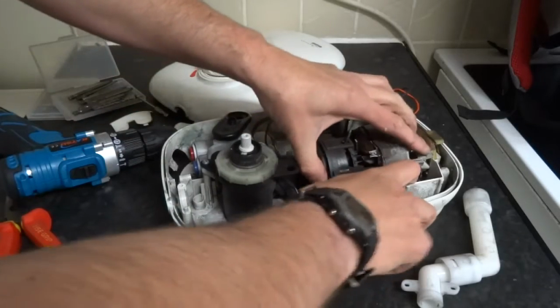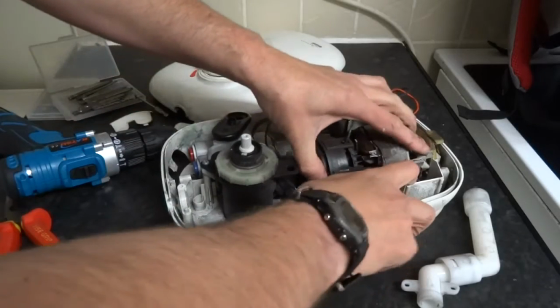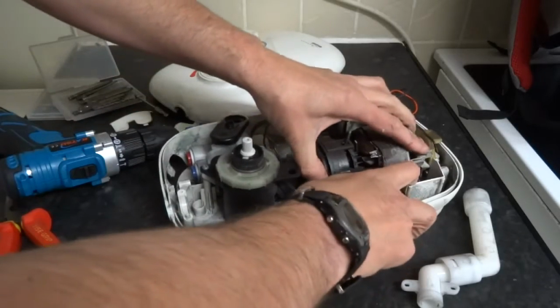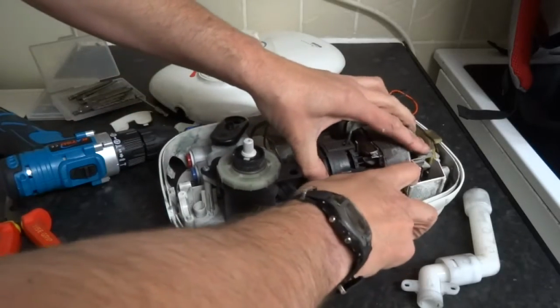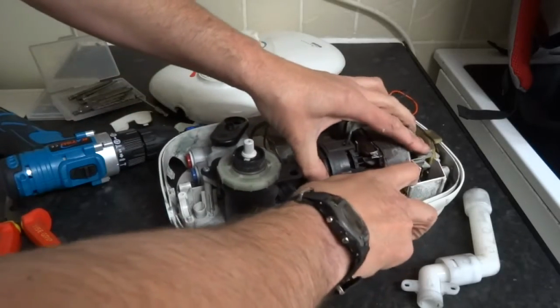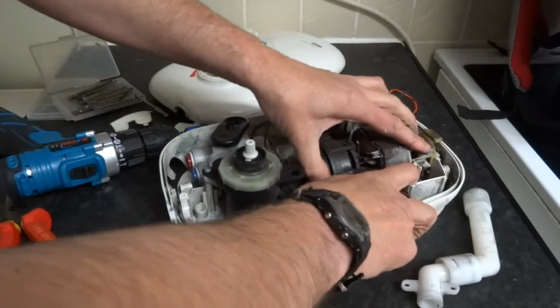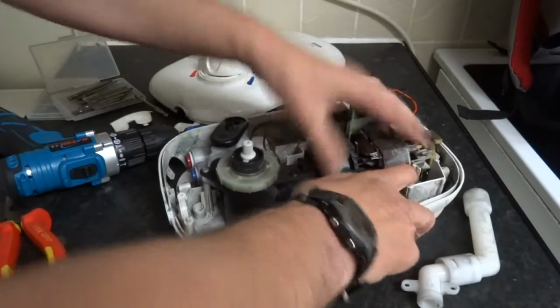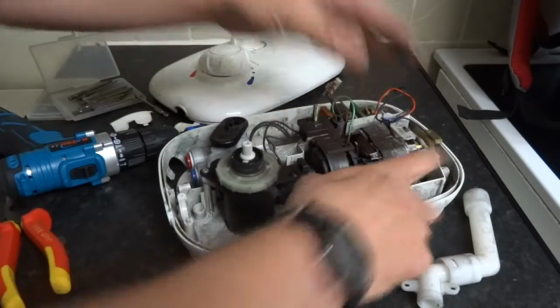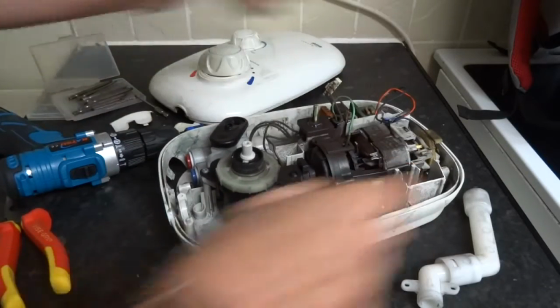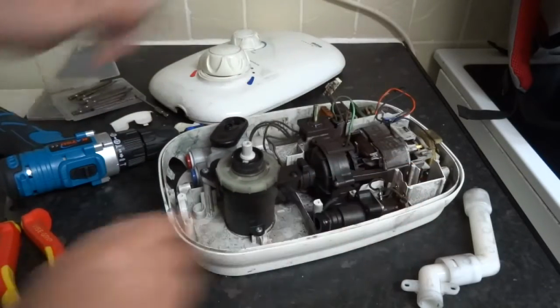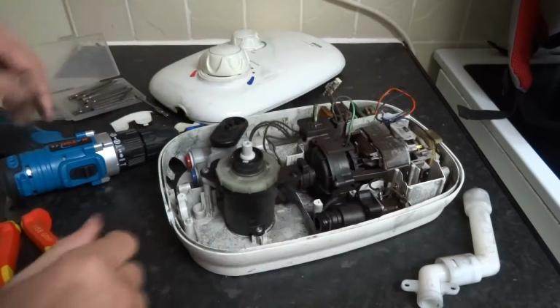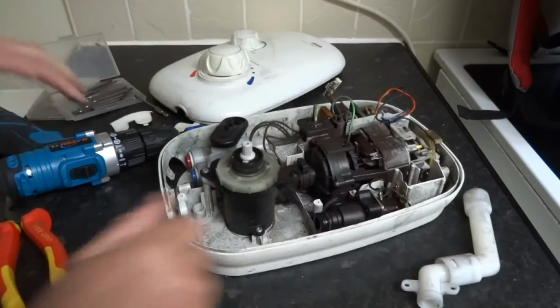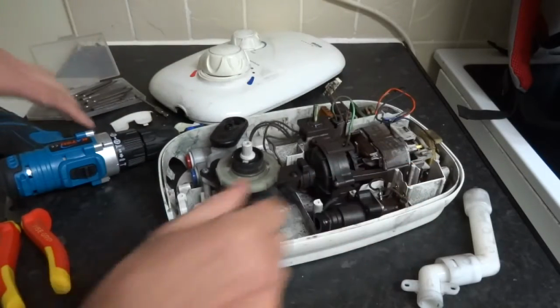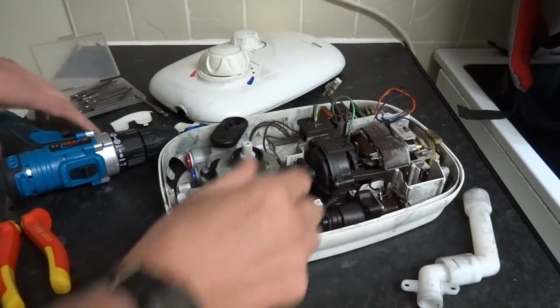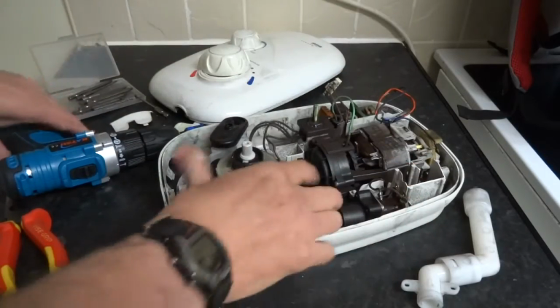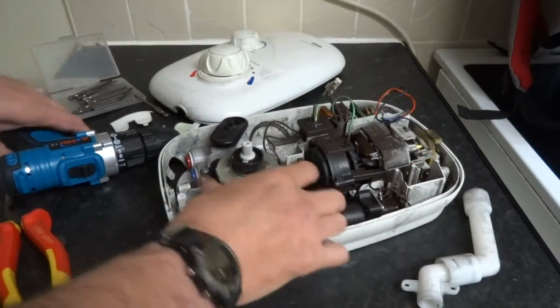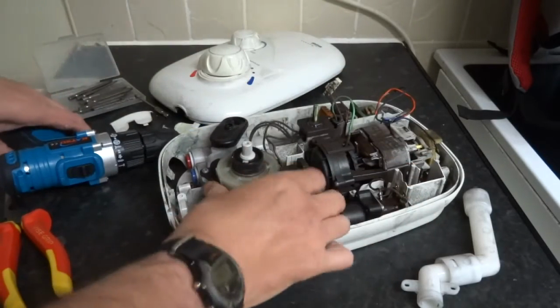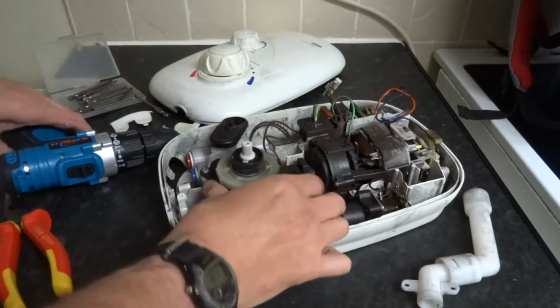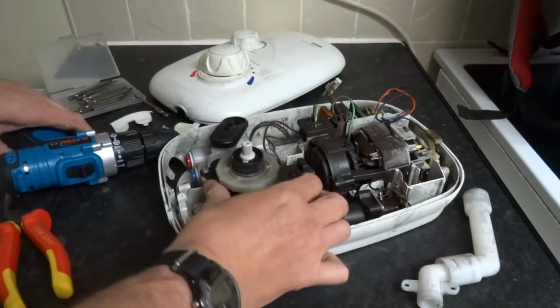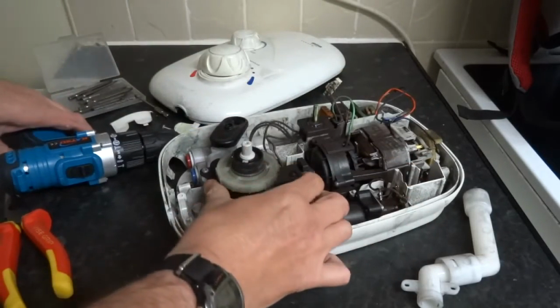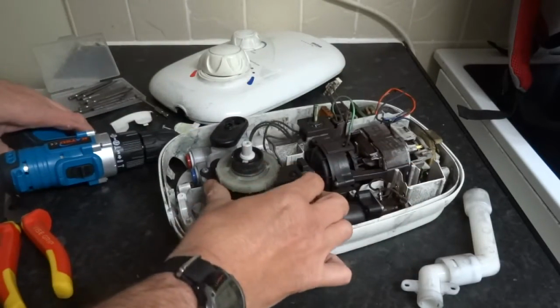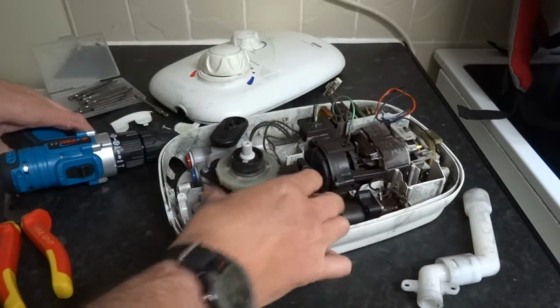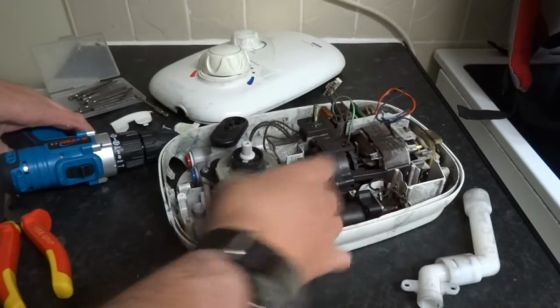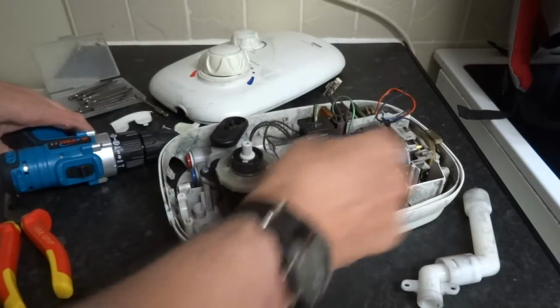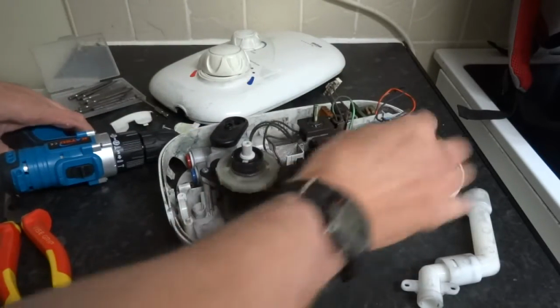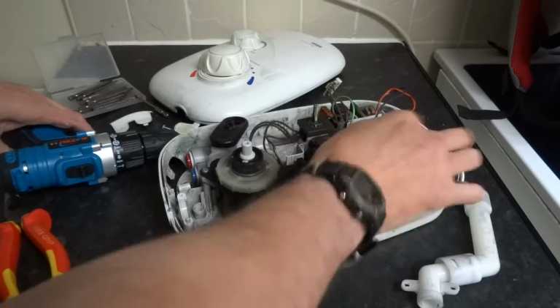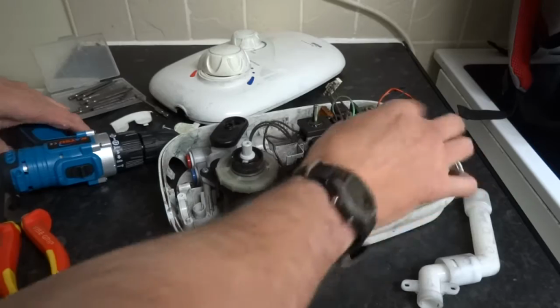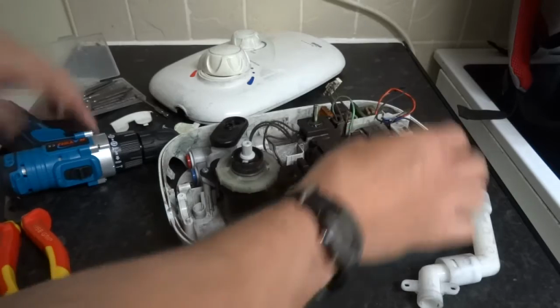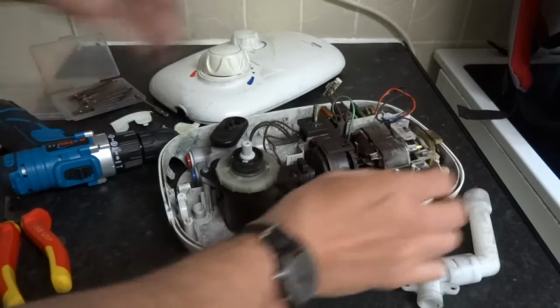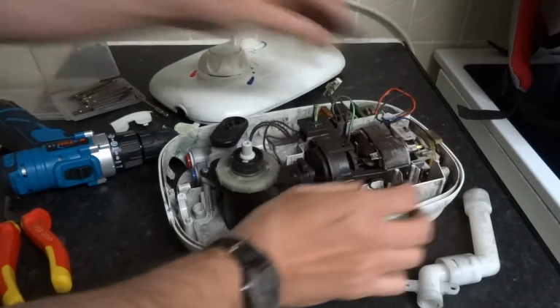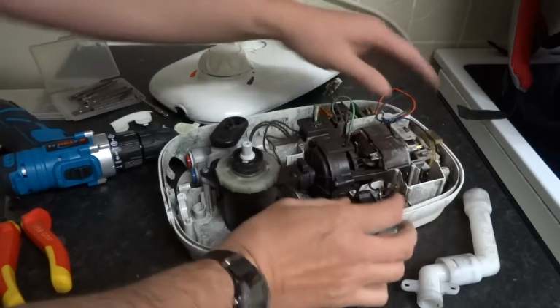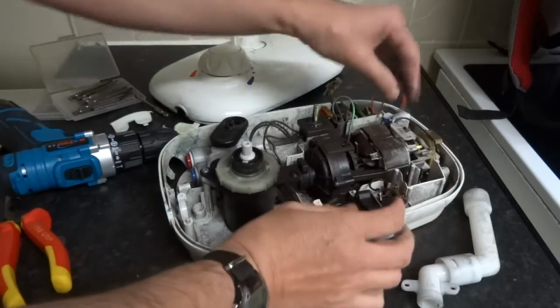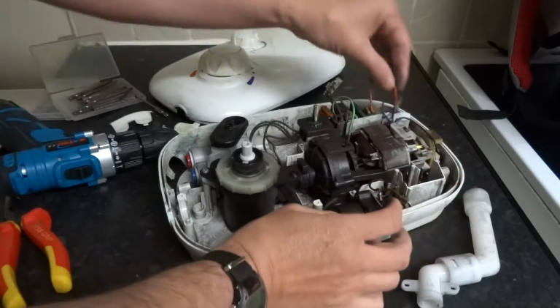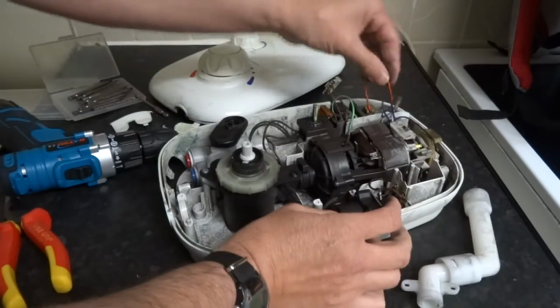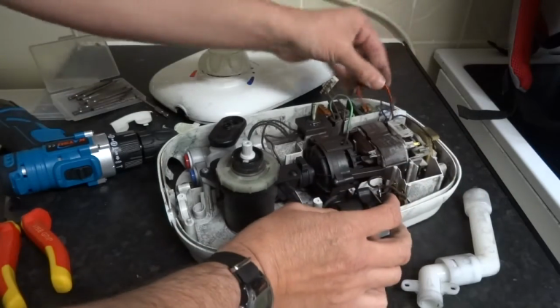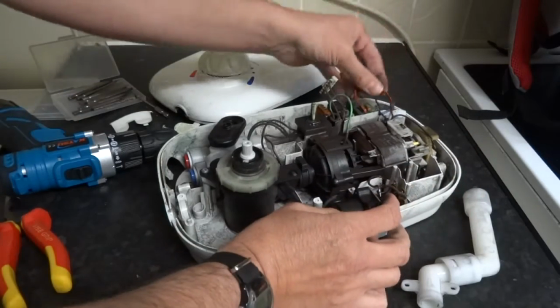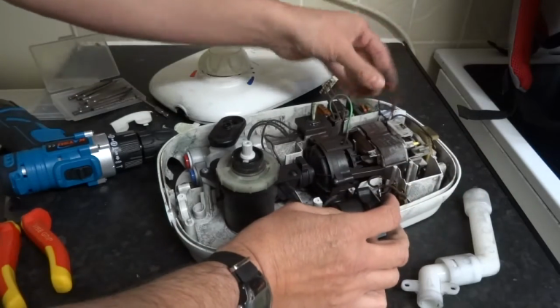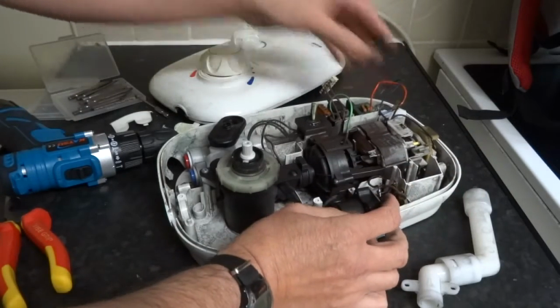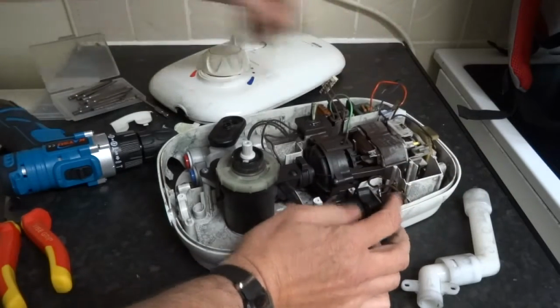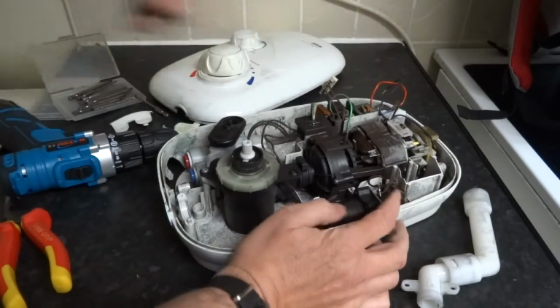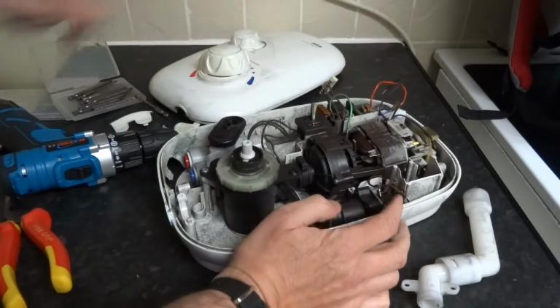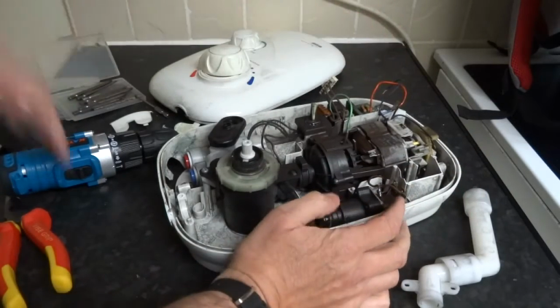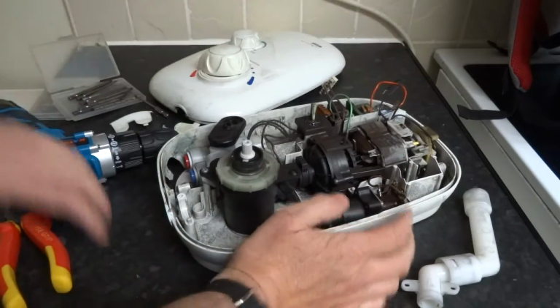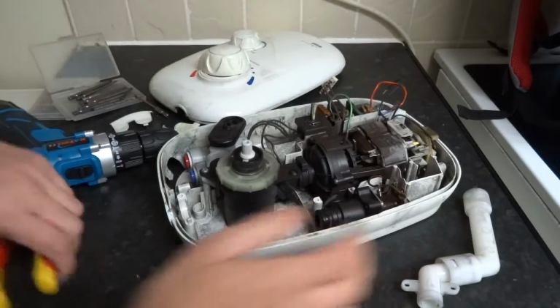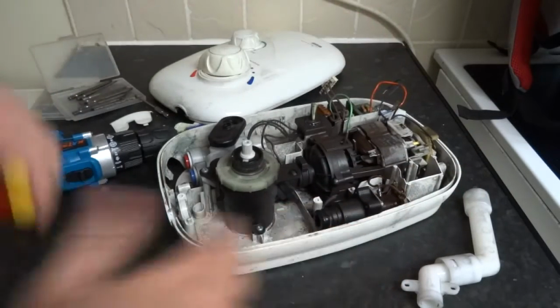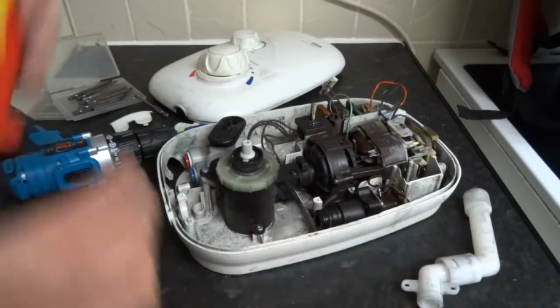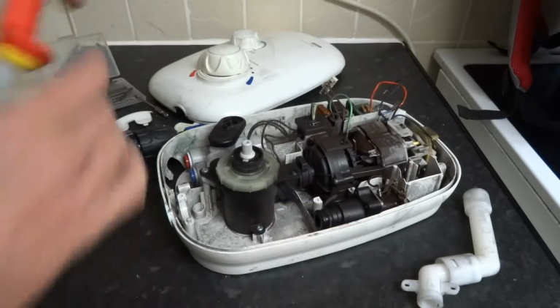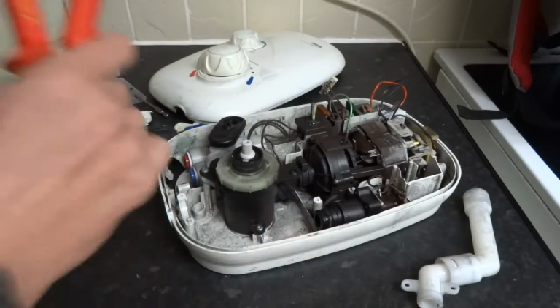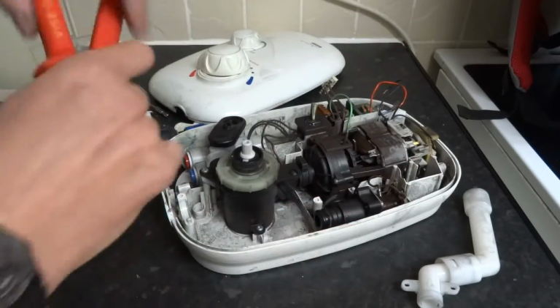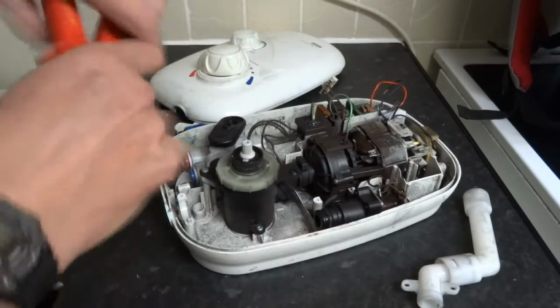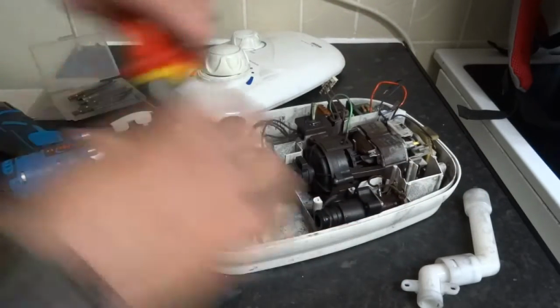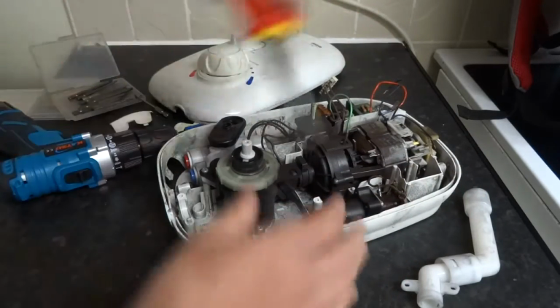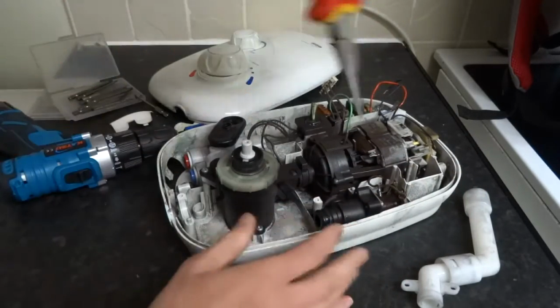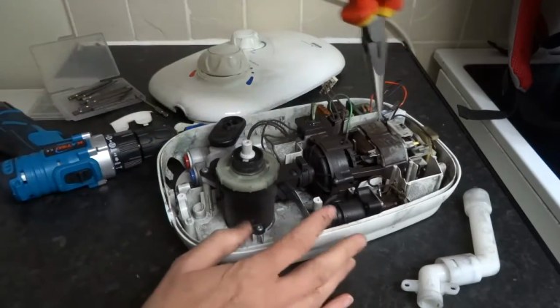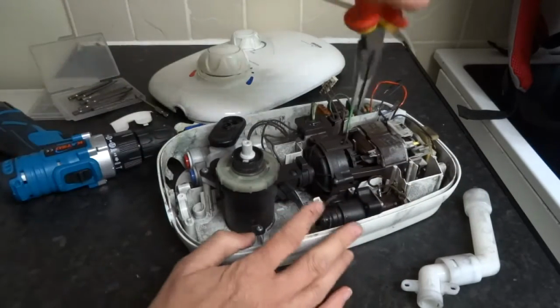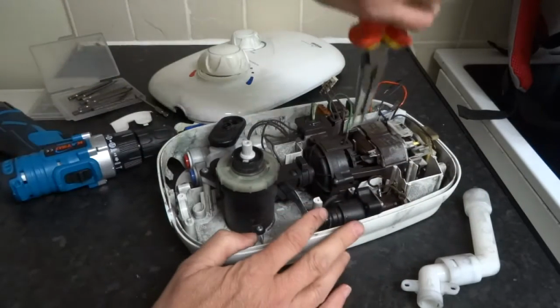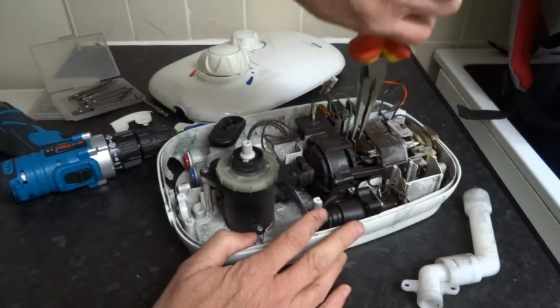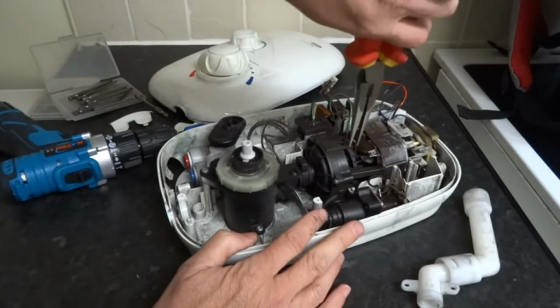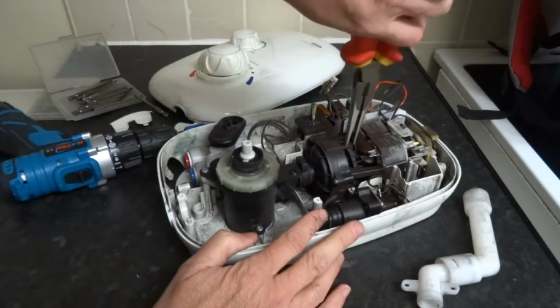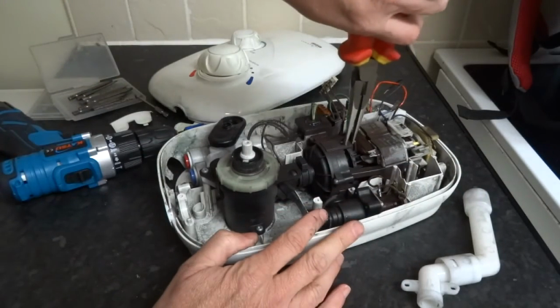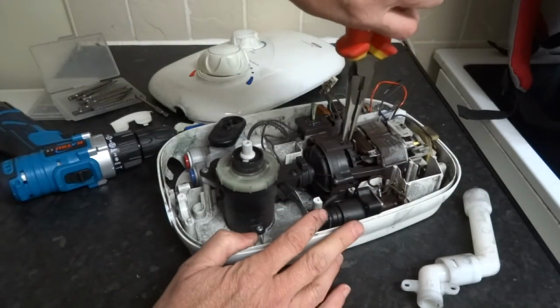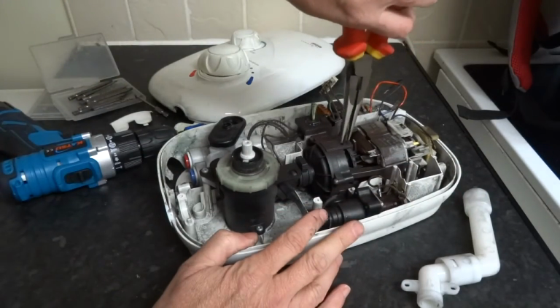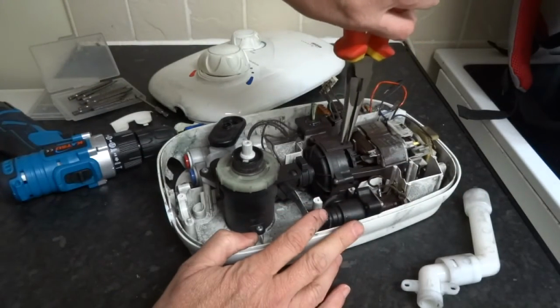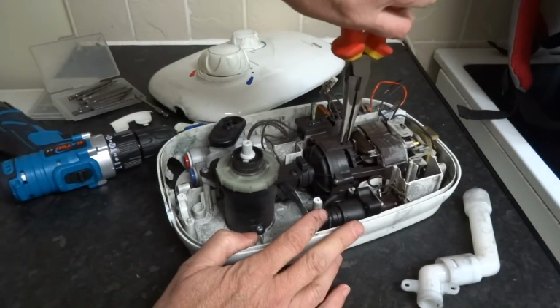Nope, you have to undo the motor as well. I'll pull that cable off first.